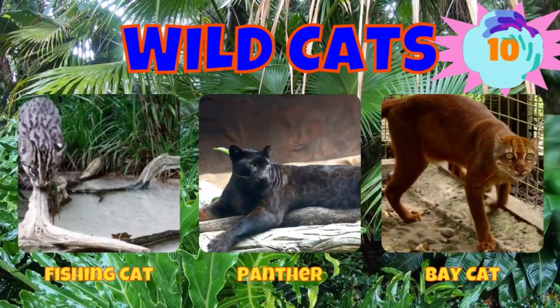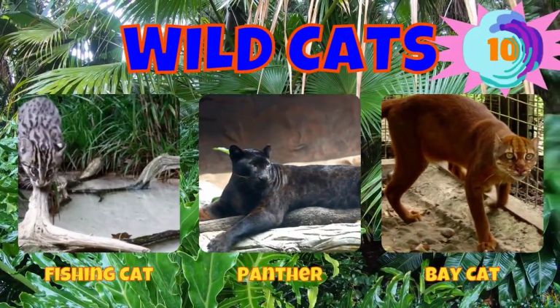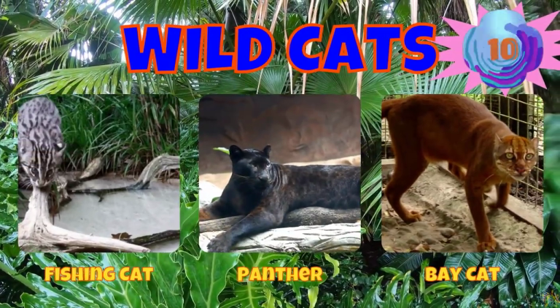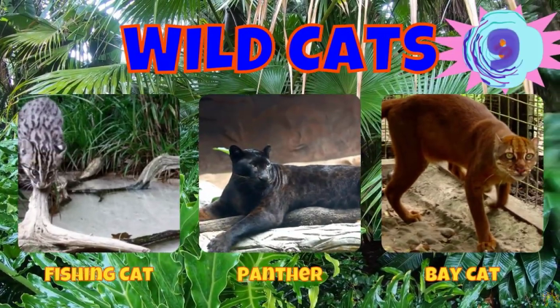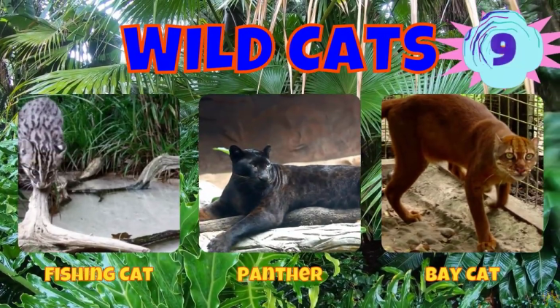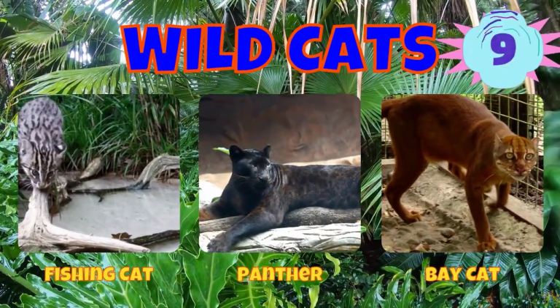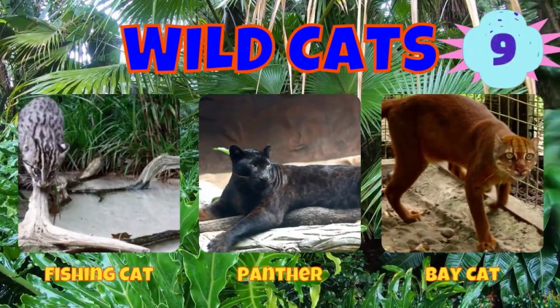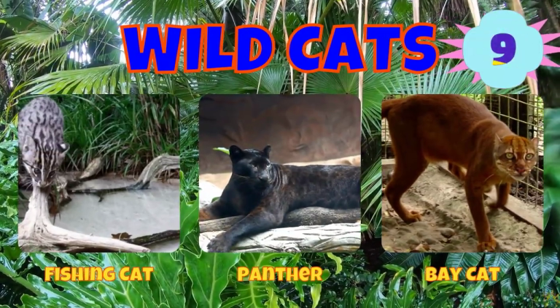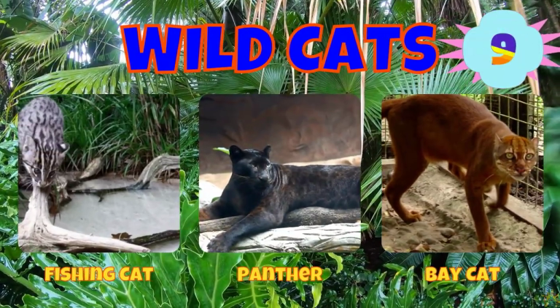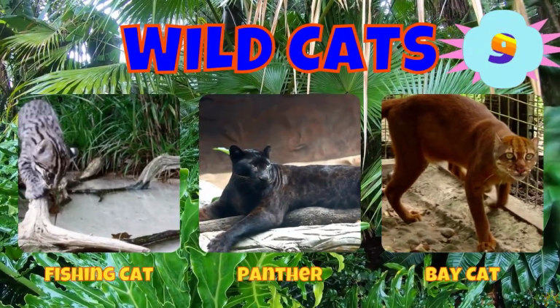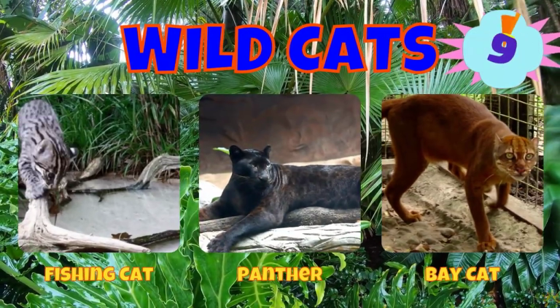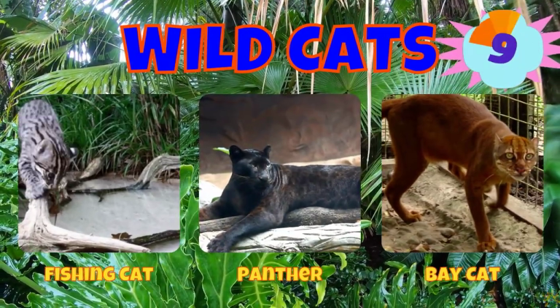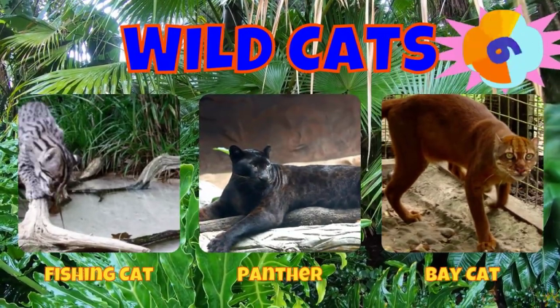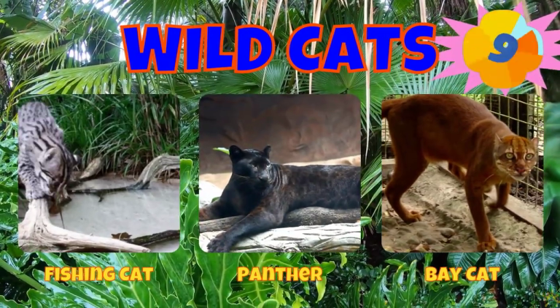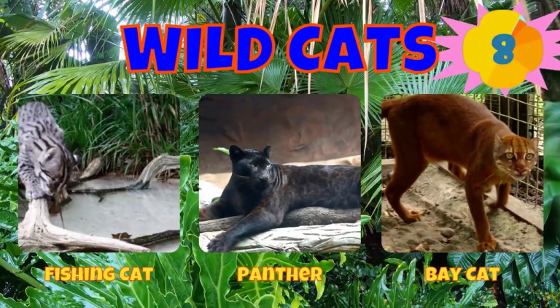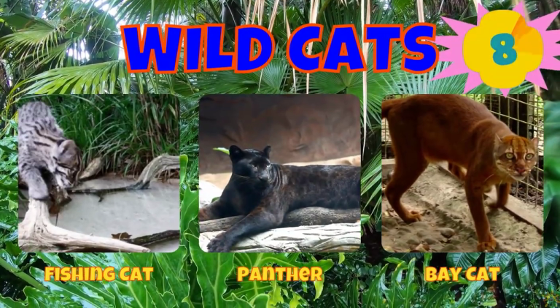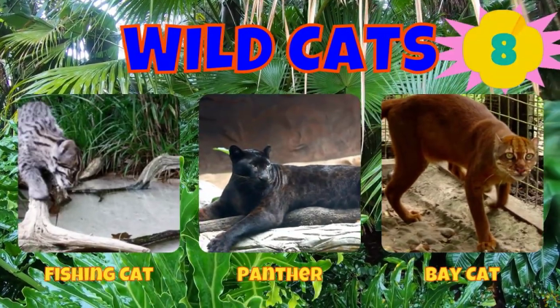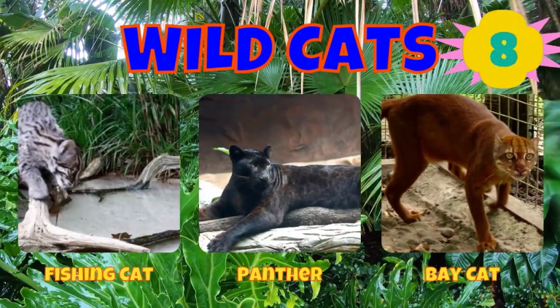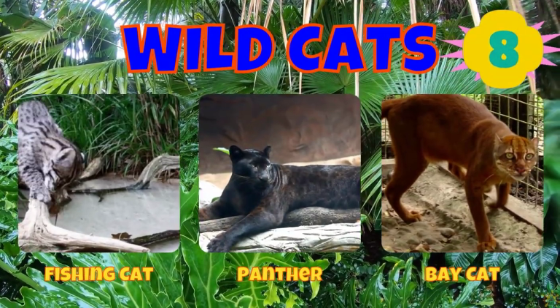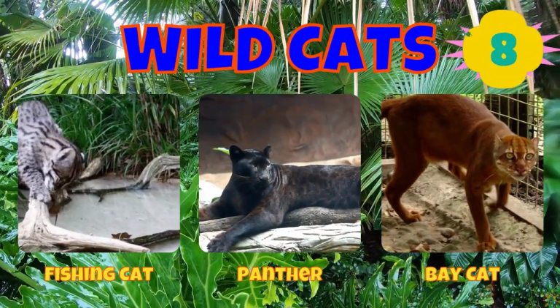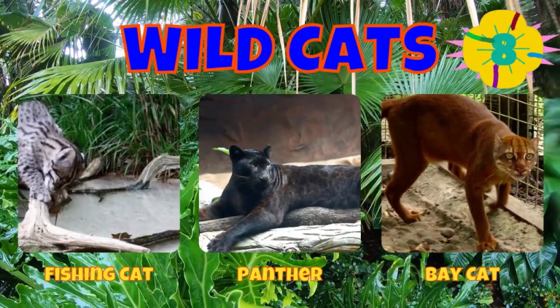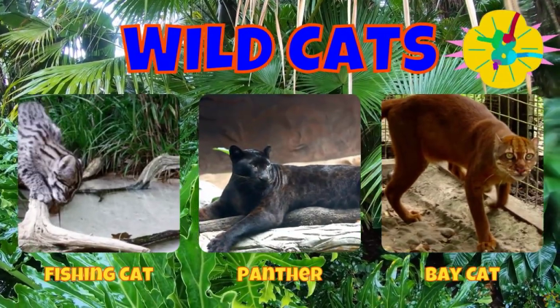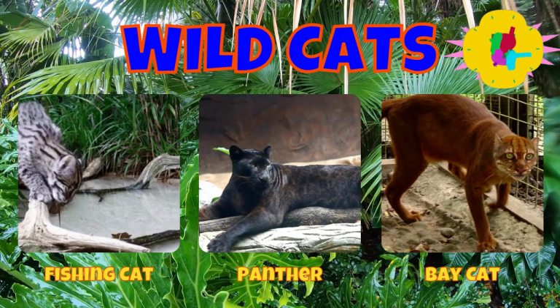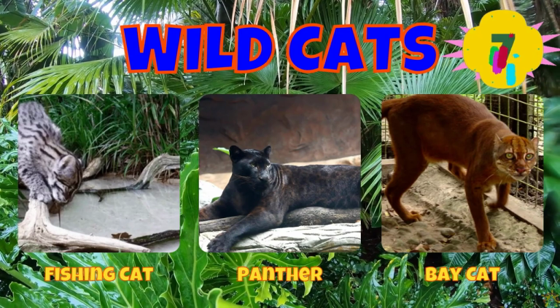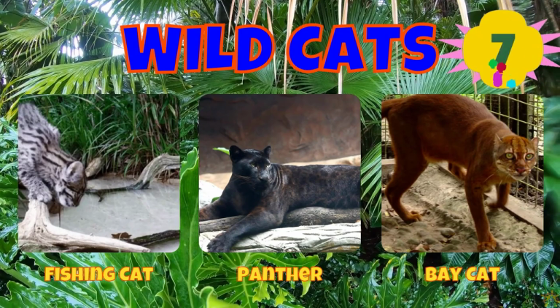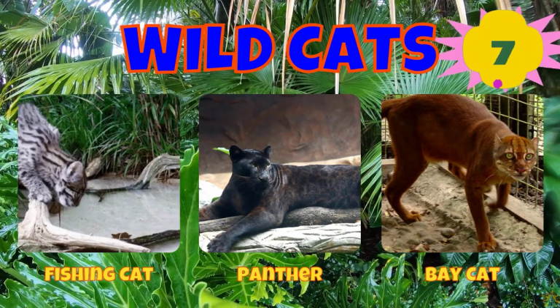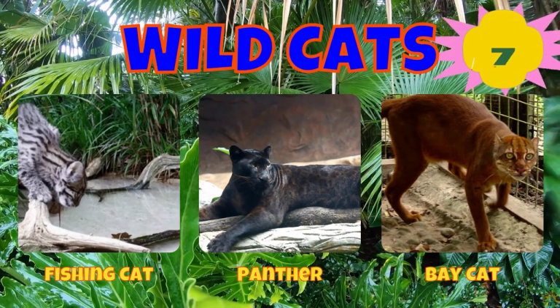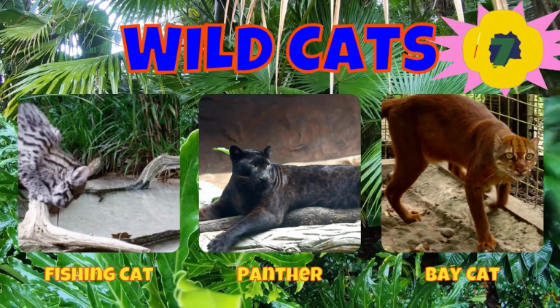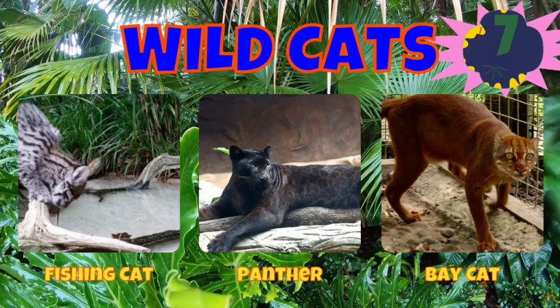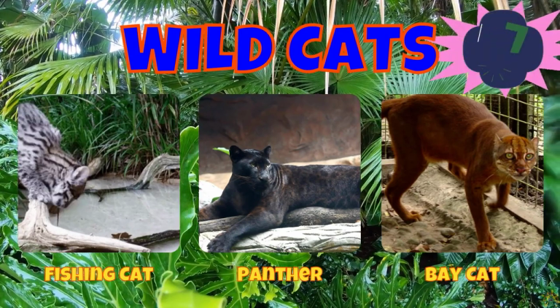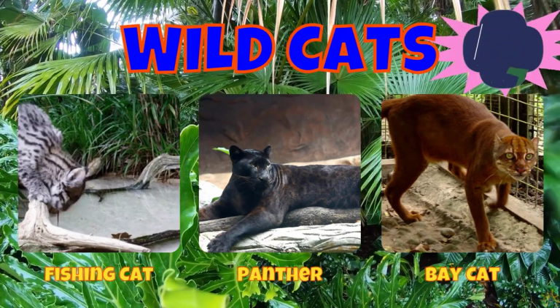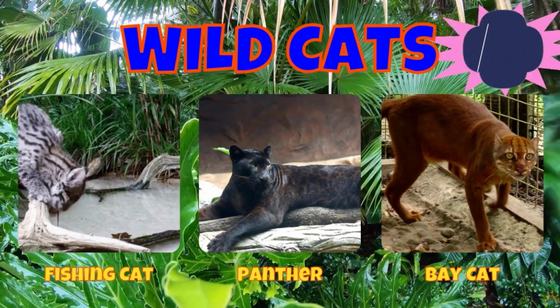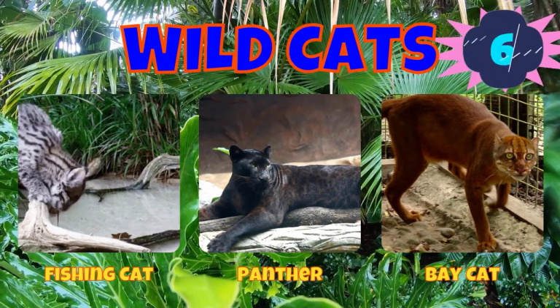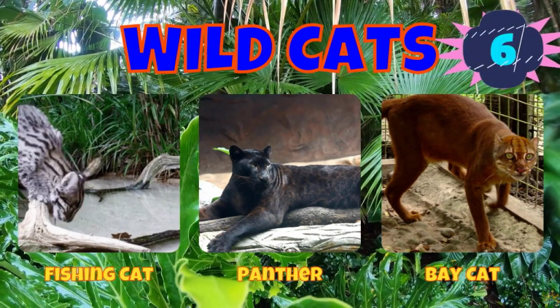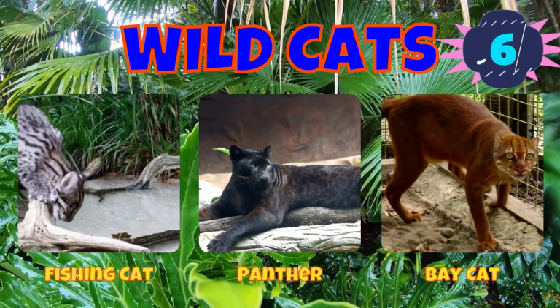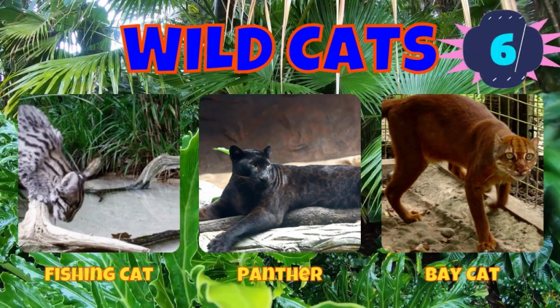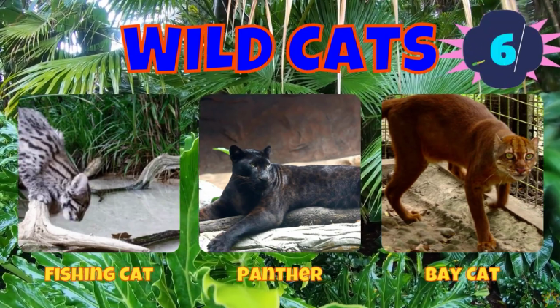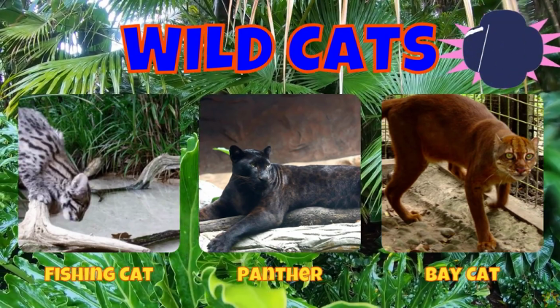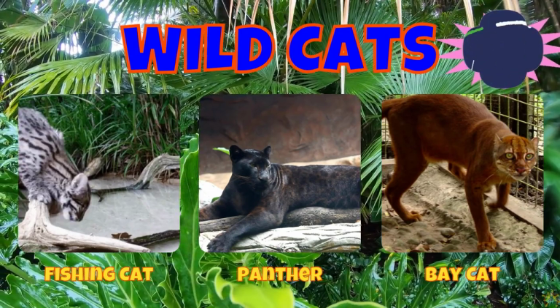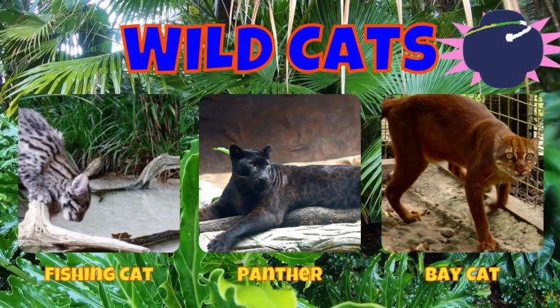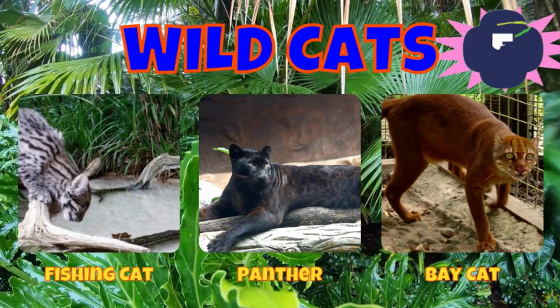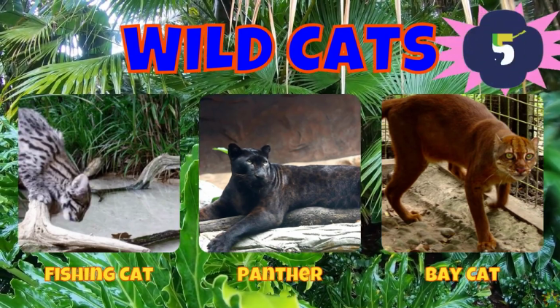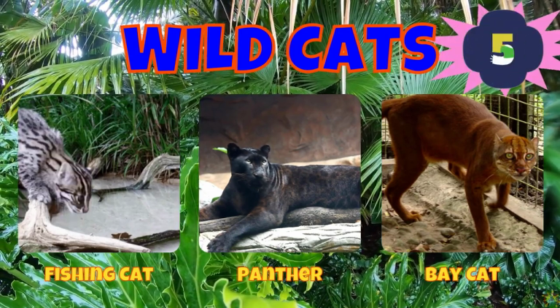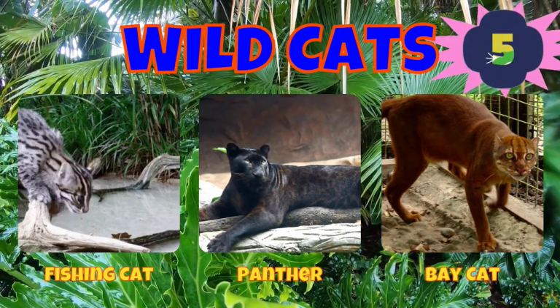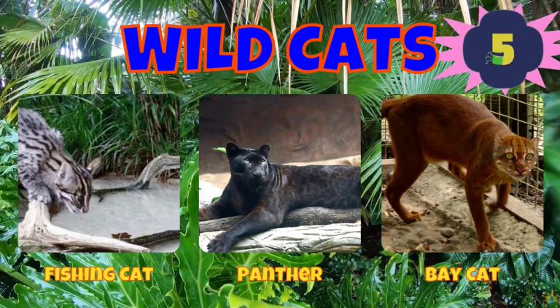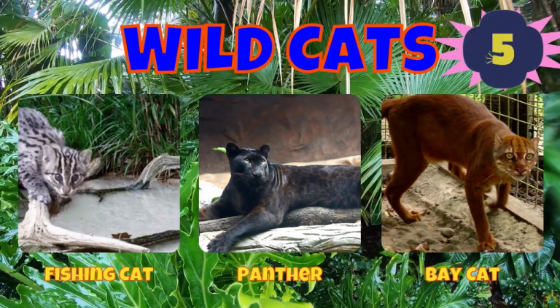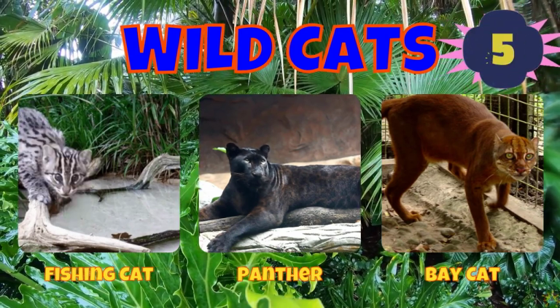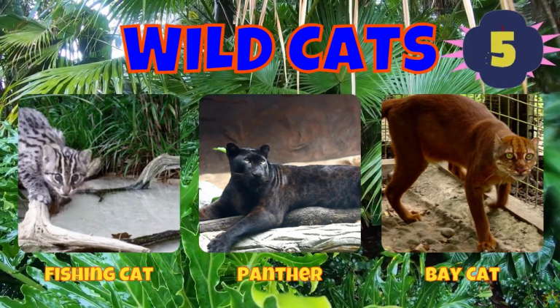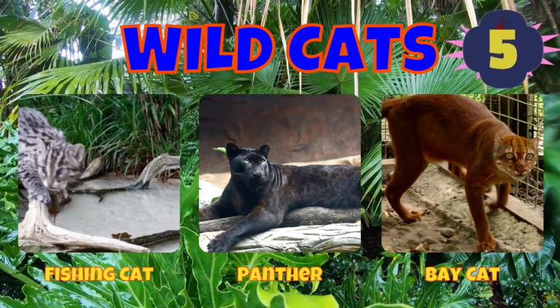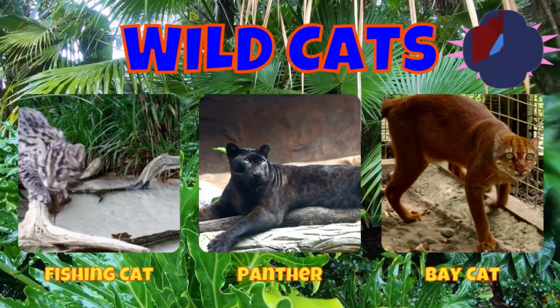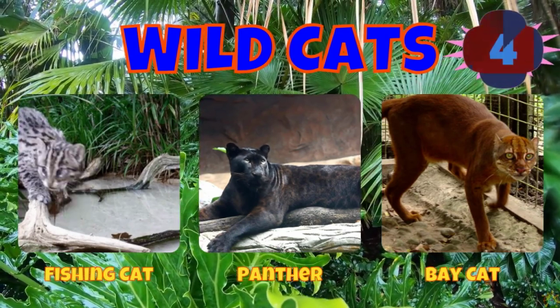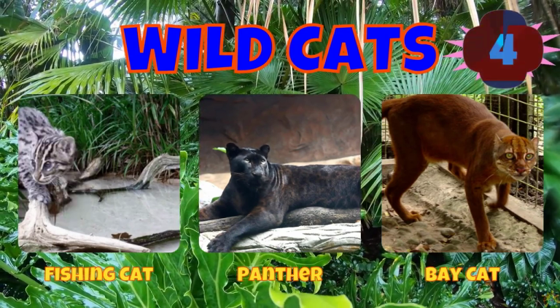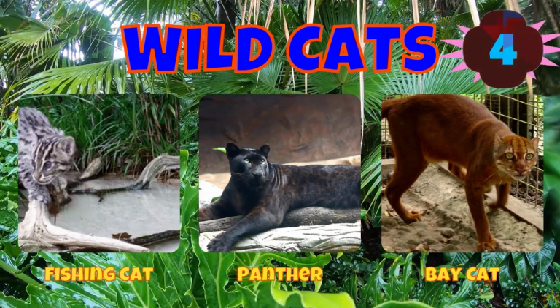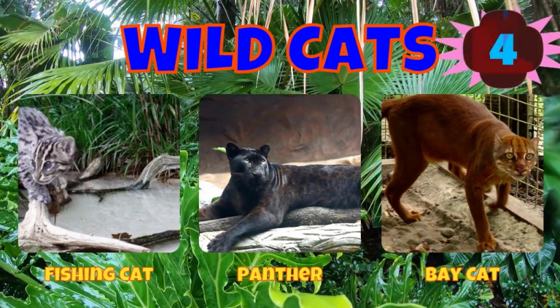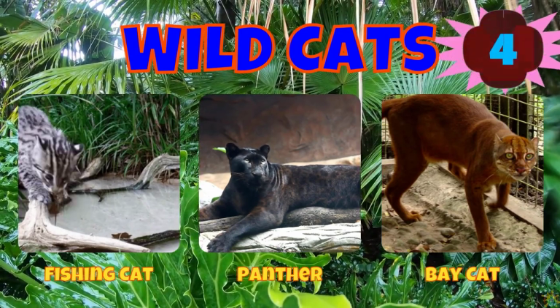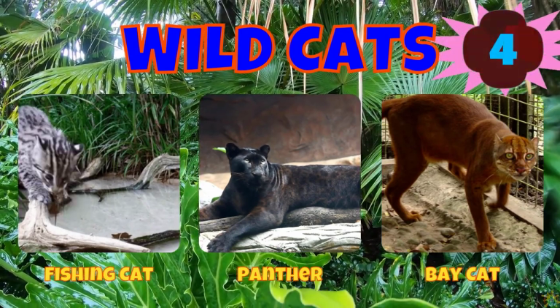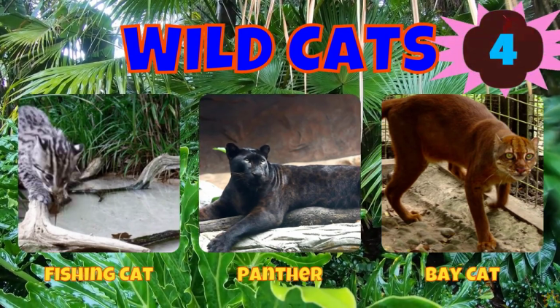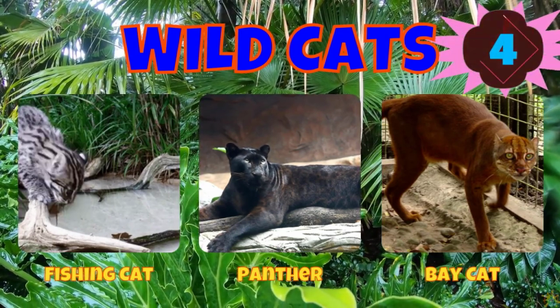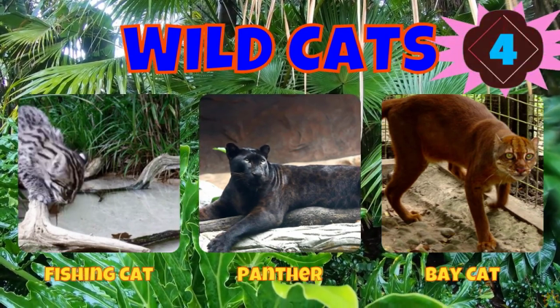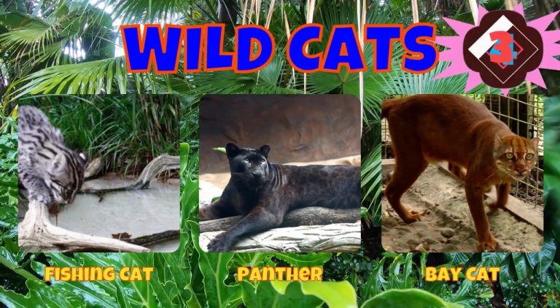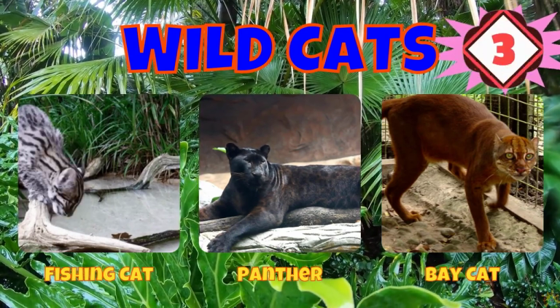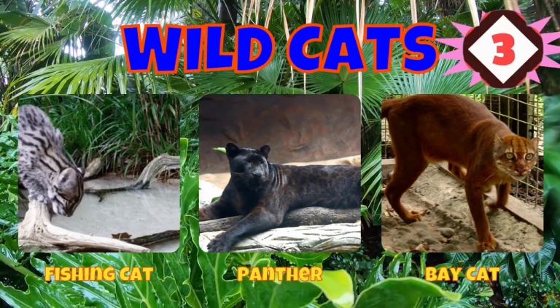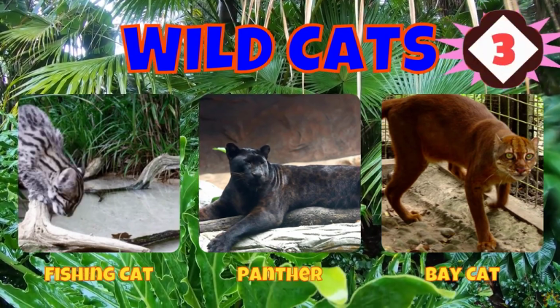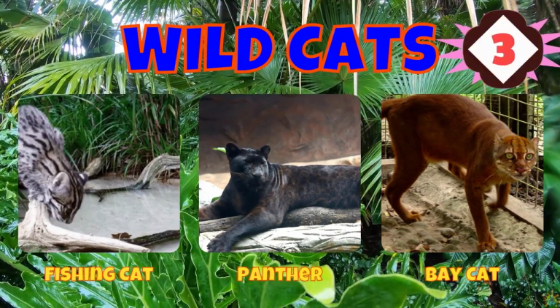Would you choose a fishing cat, a panther, or a bay cat?